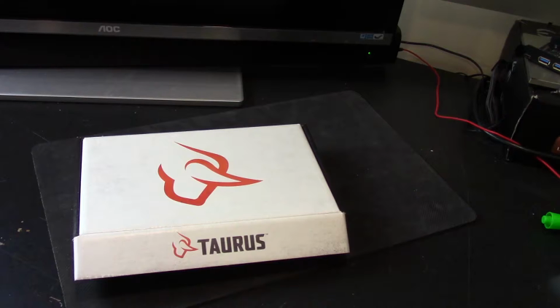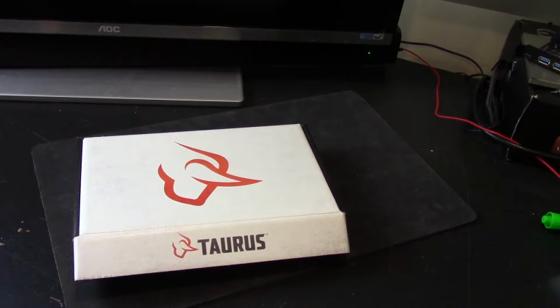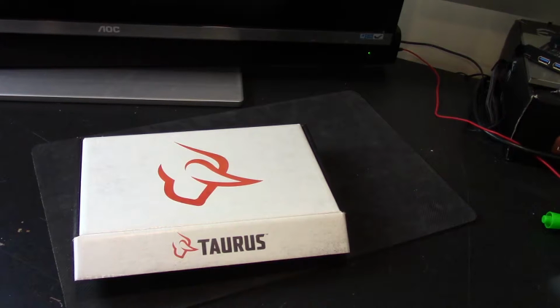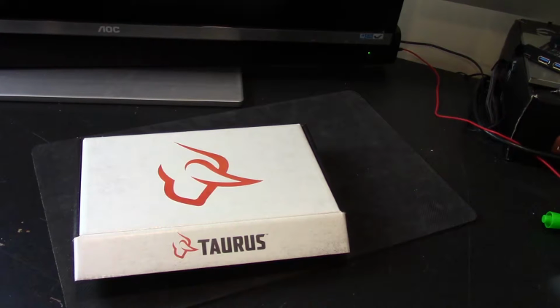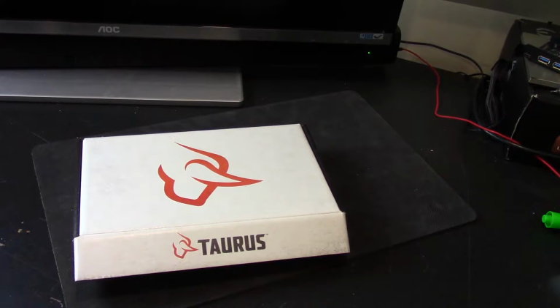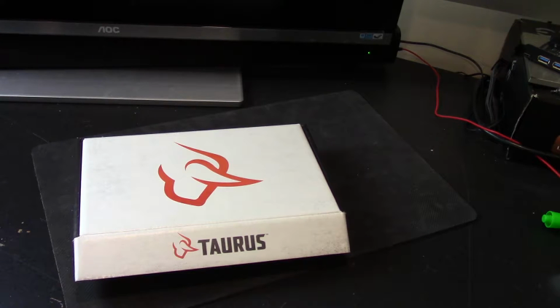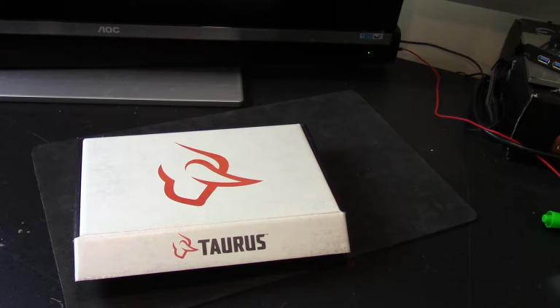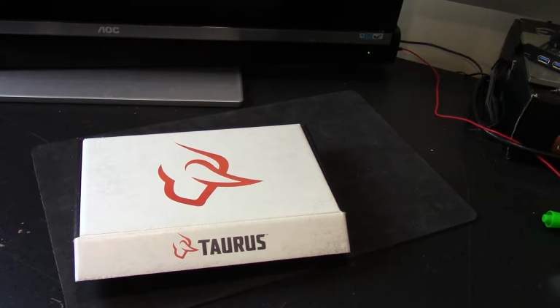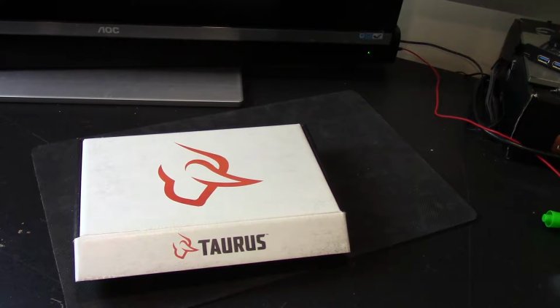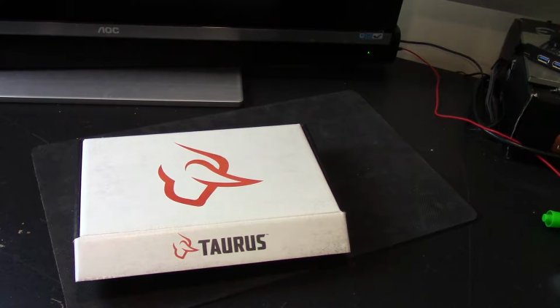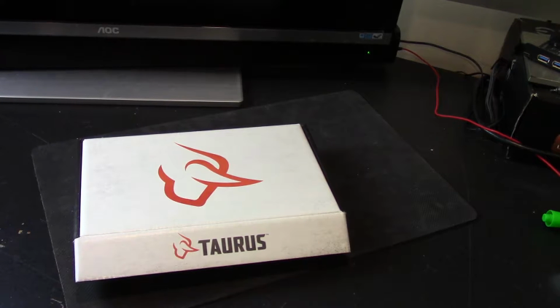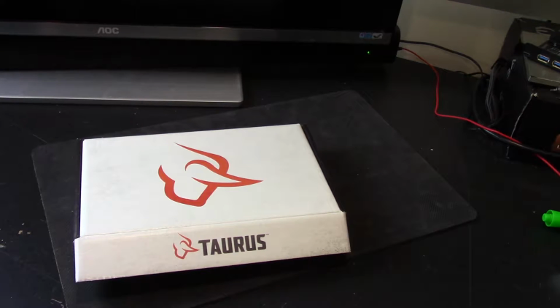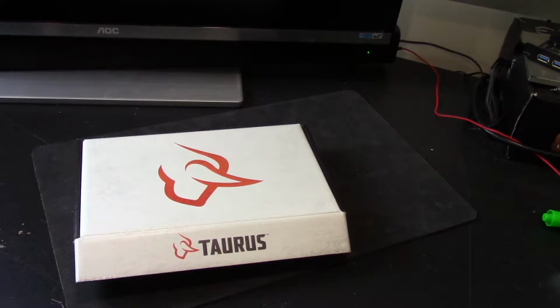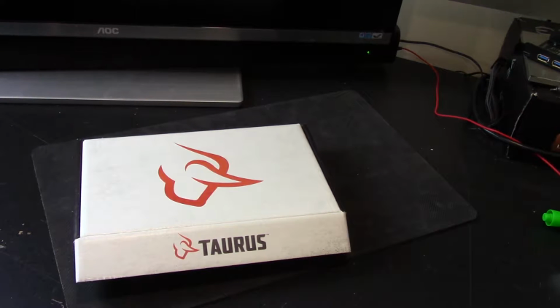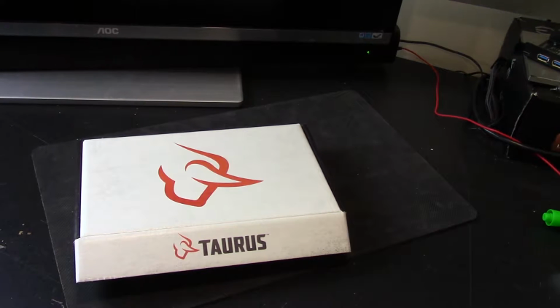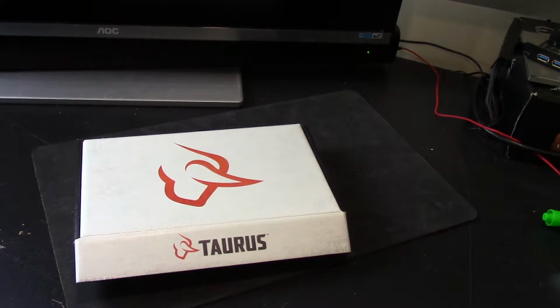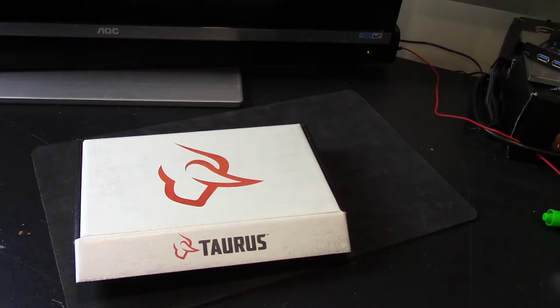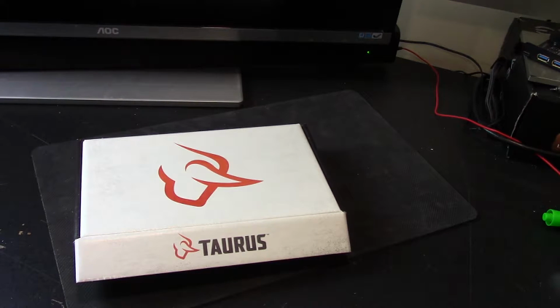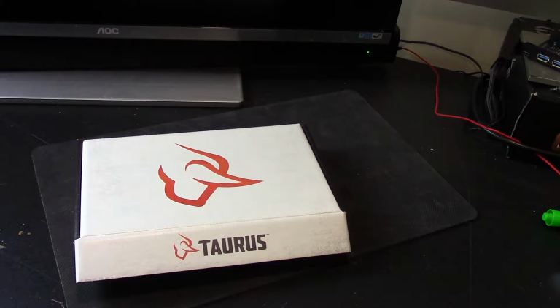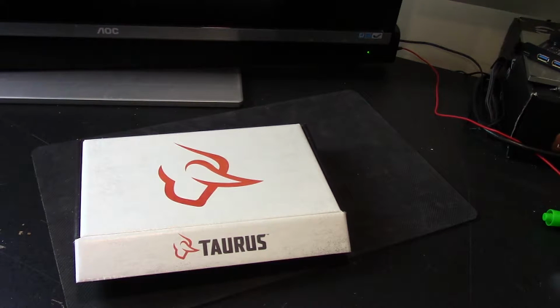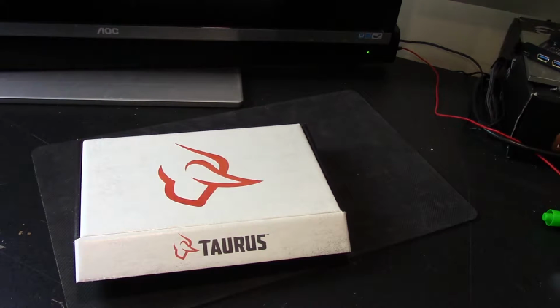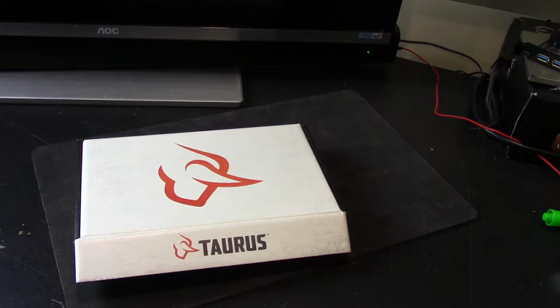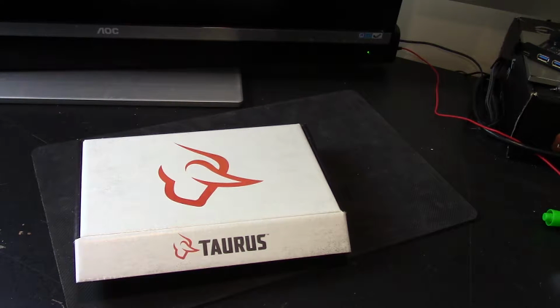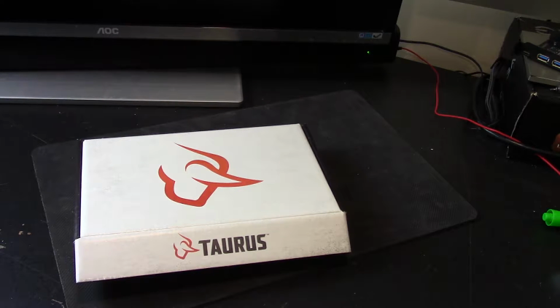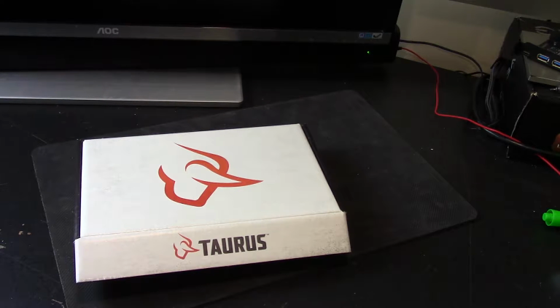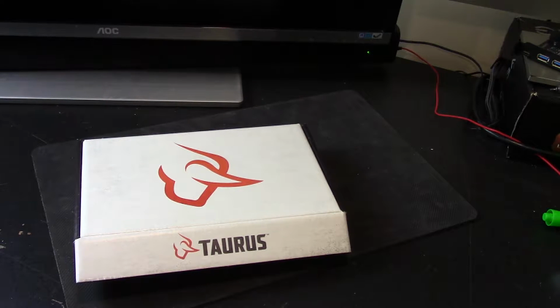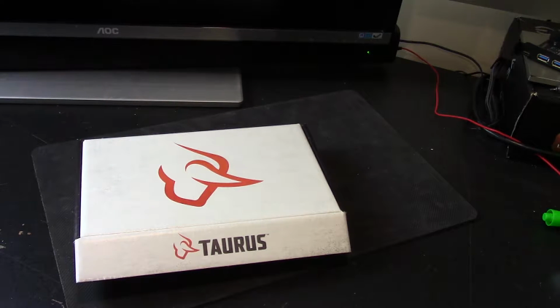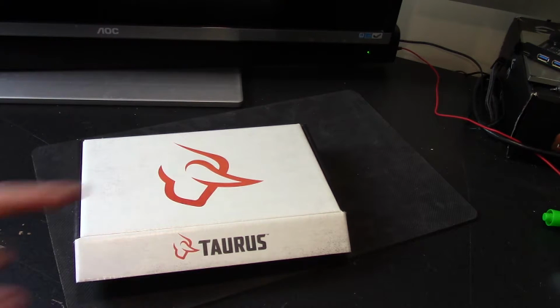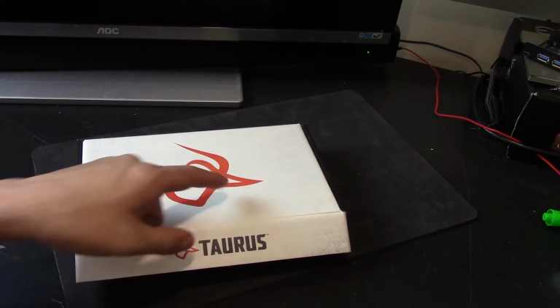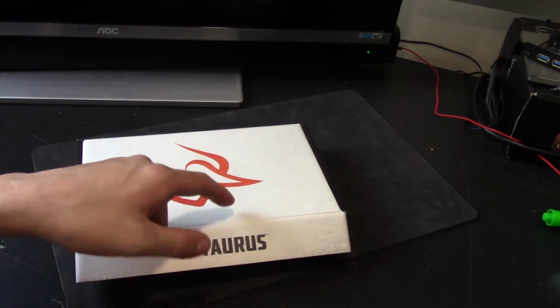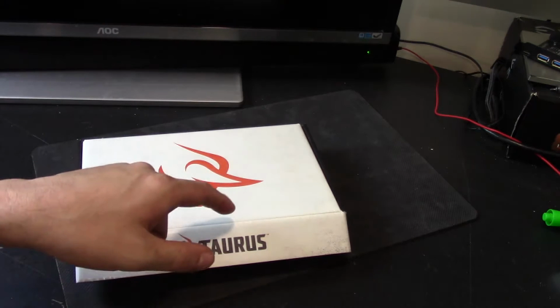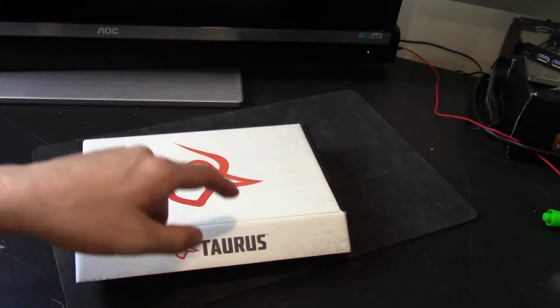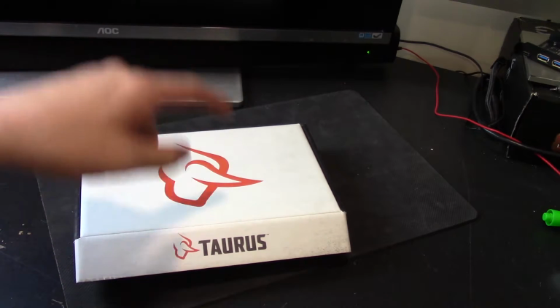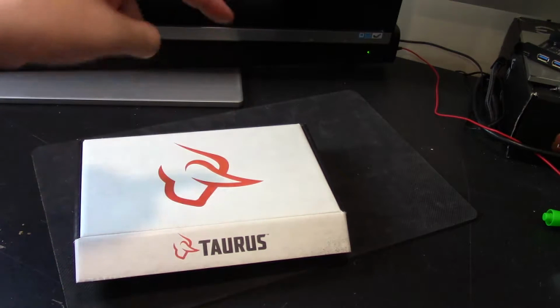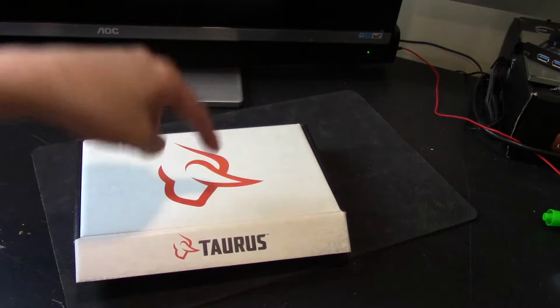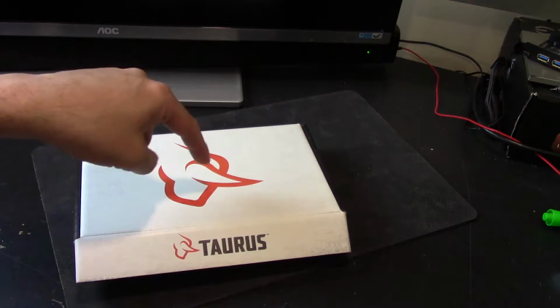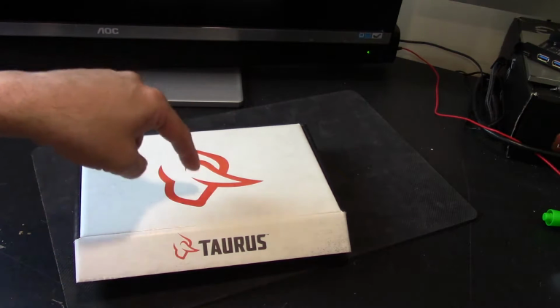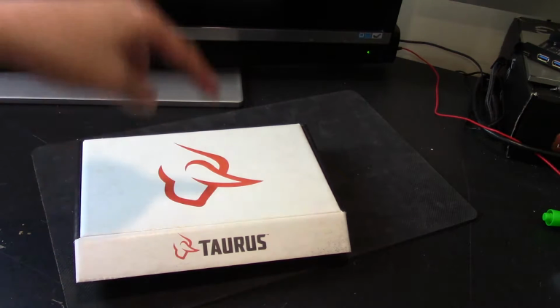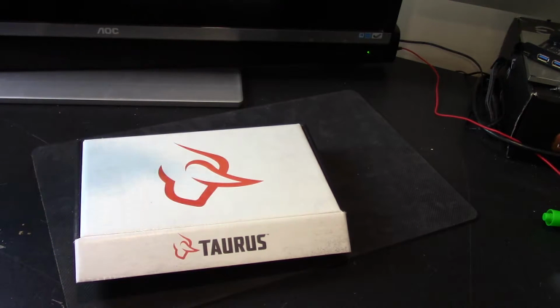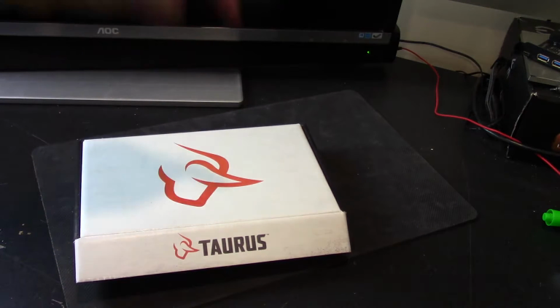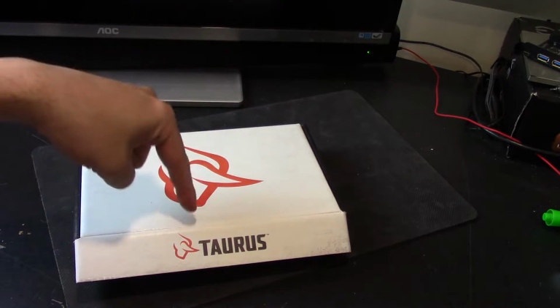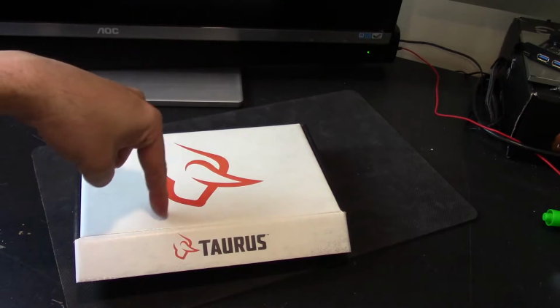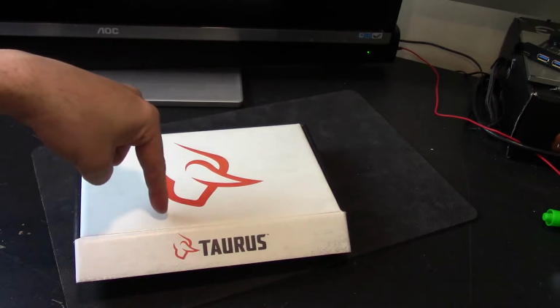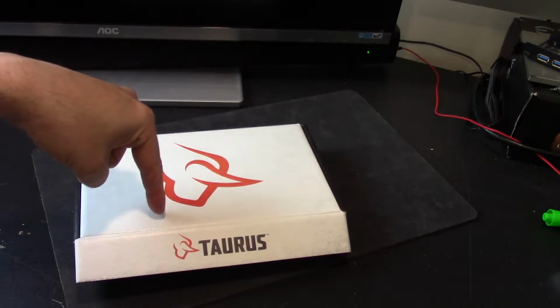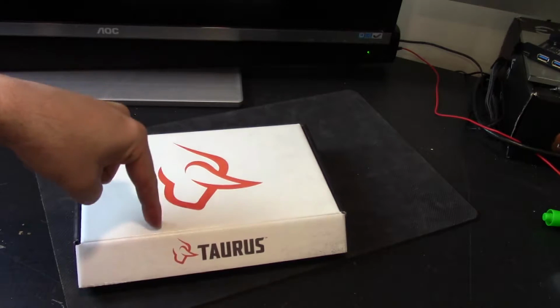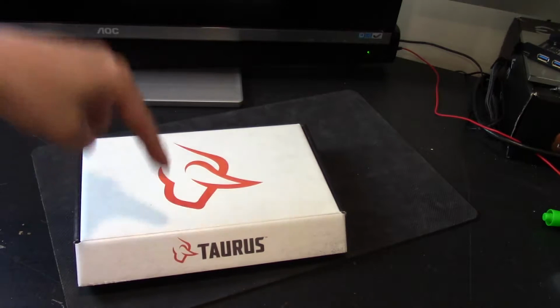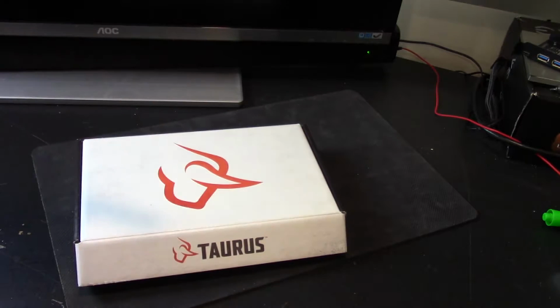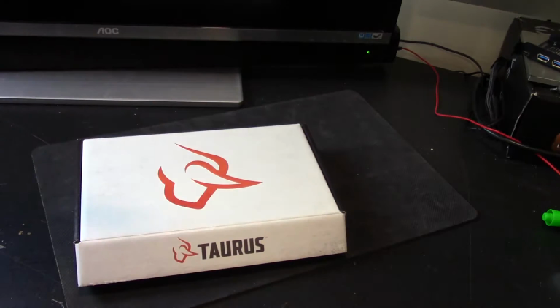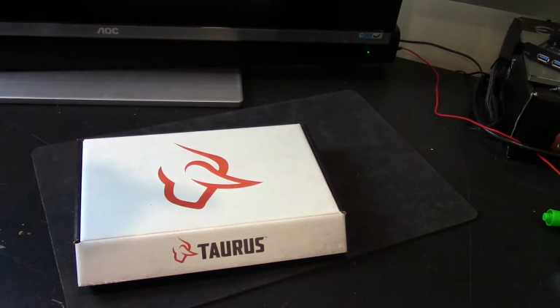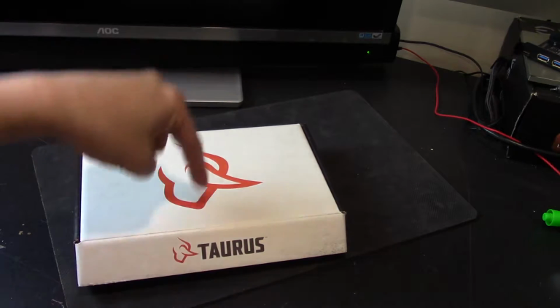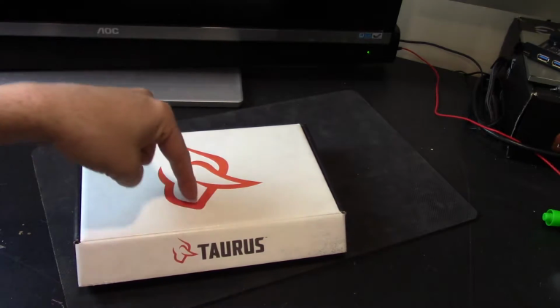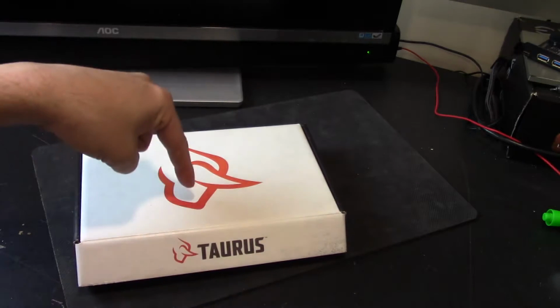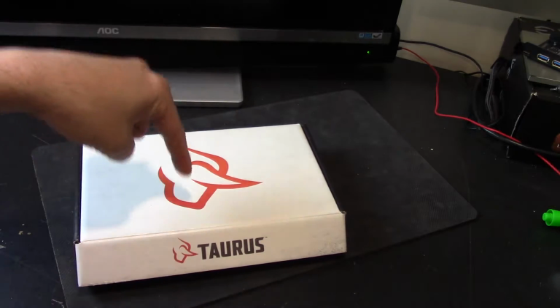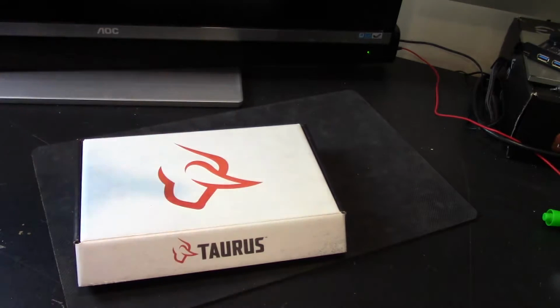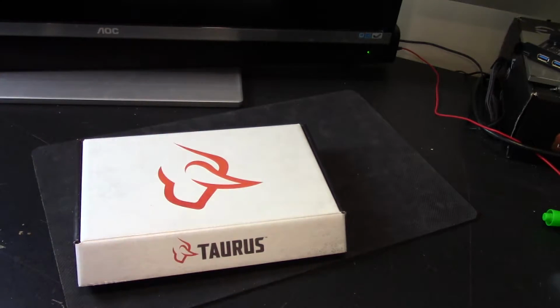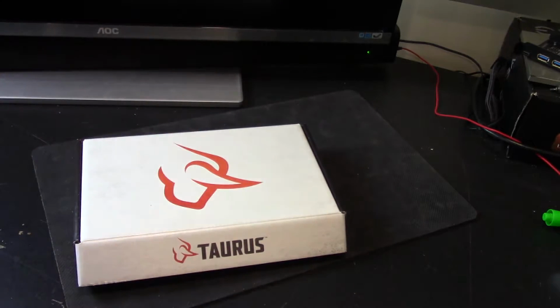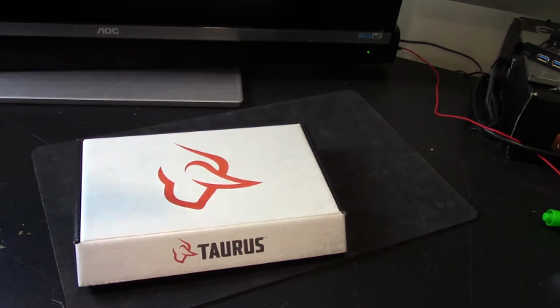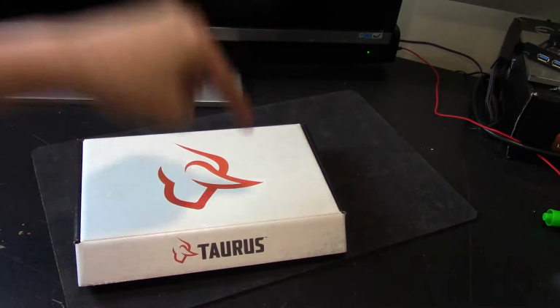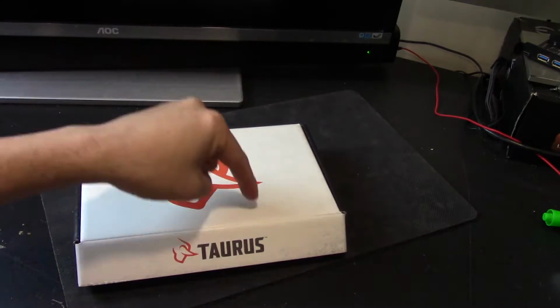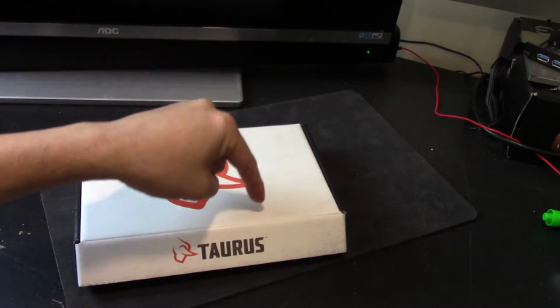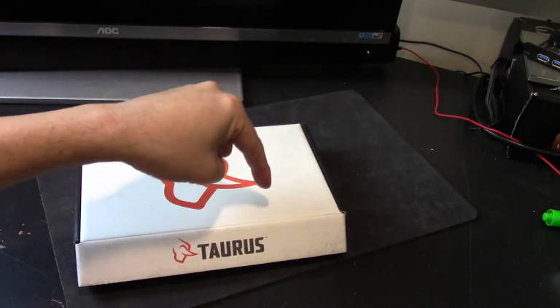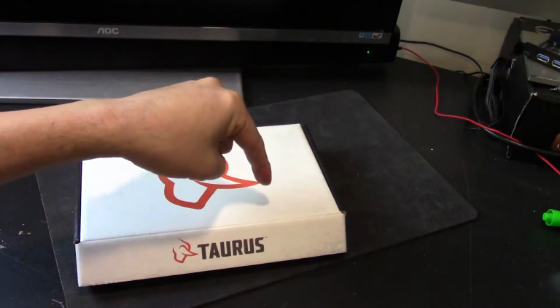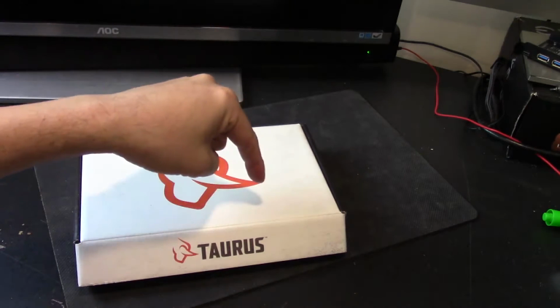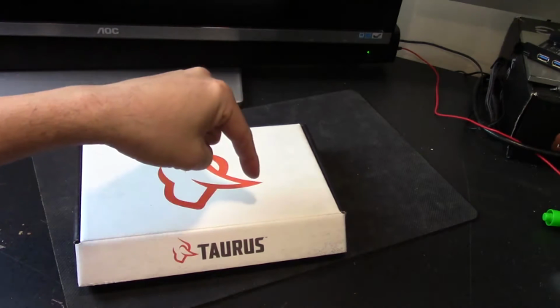What's that? Another Taurus? Yes, it's another Taurus. You got a problem with that? Deal with it. They're making good pistols like this one. Let's check it out.